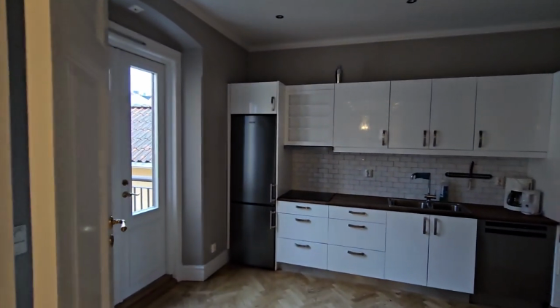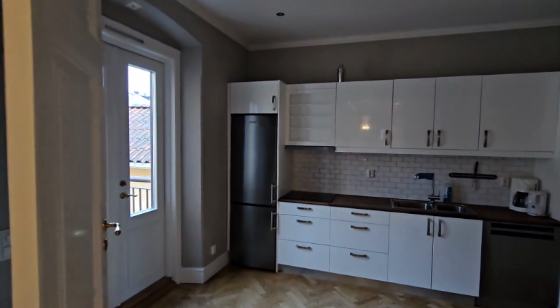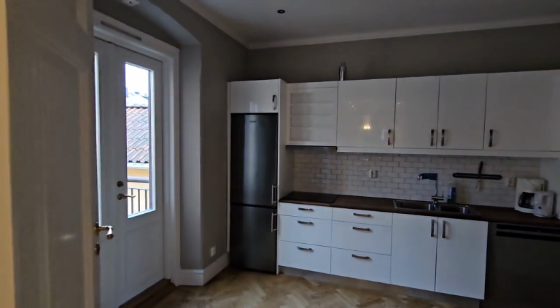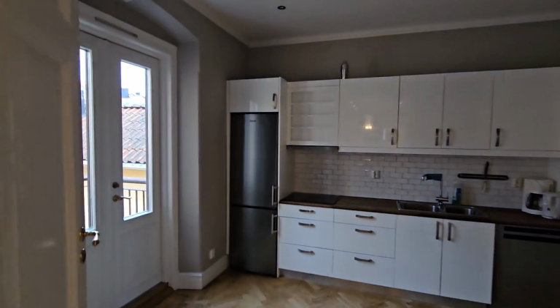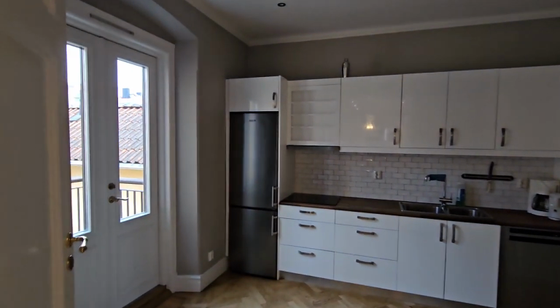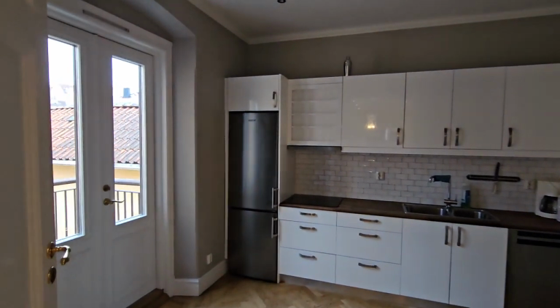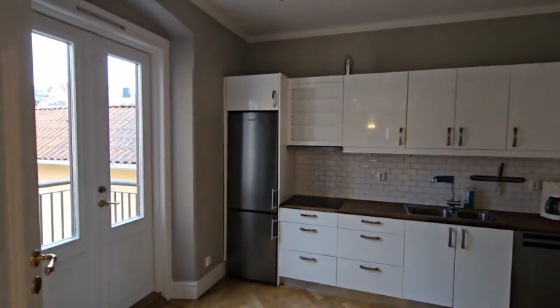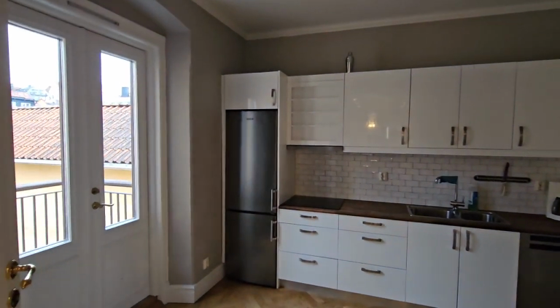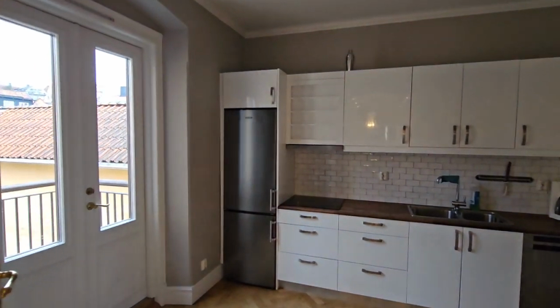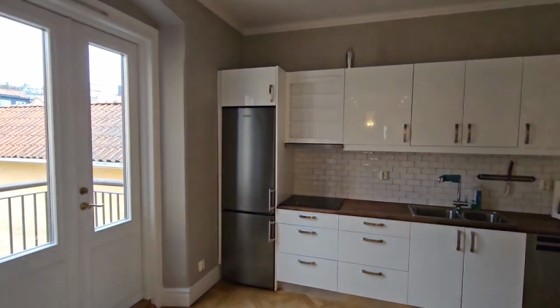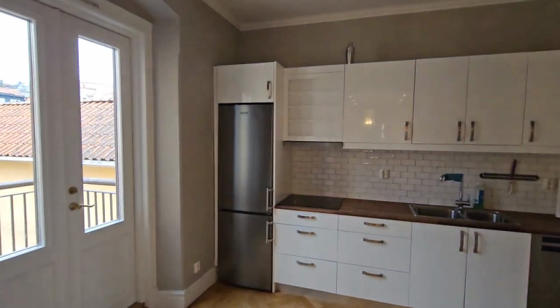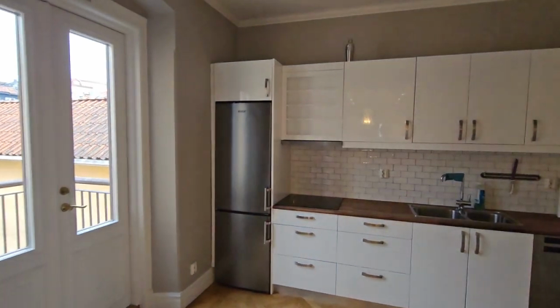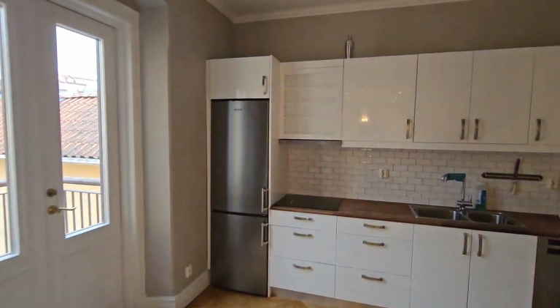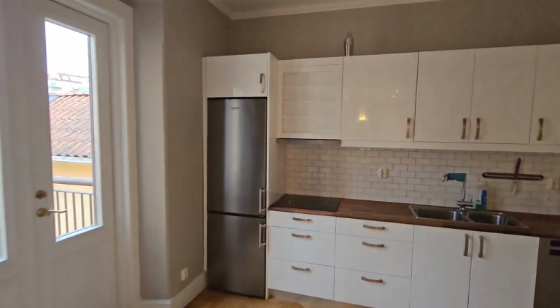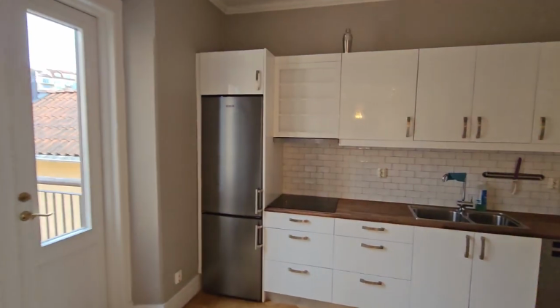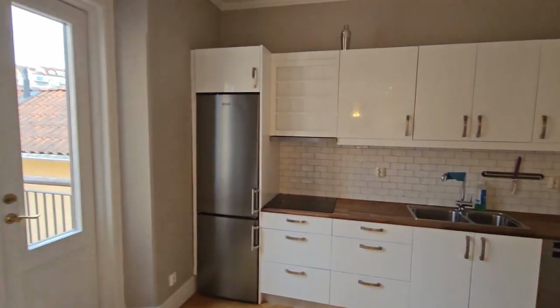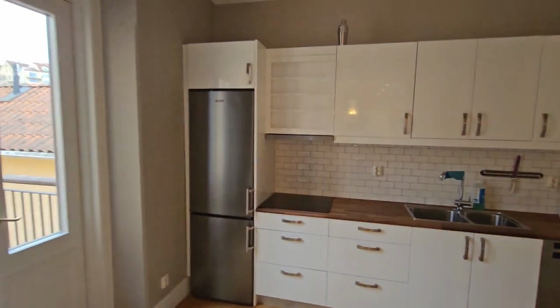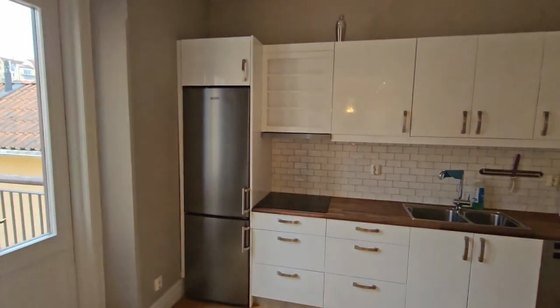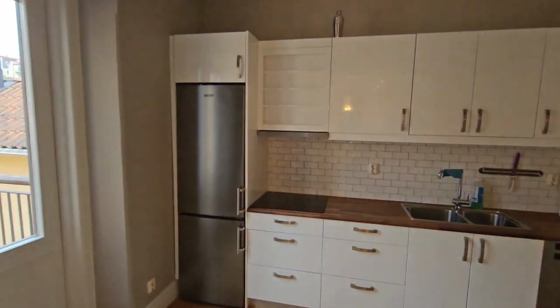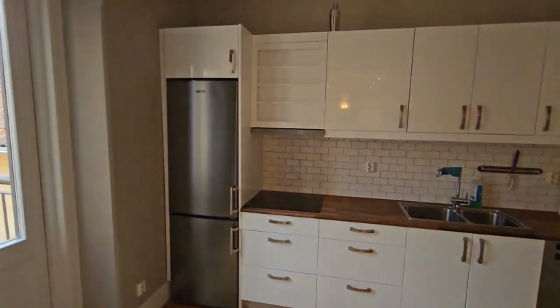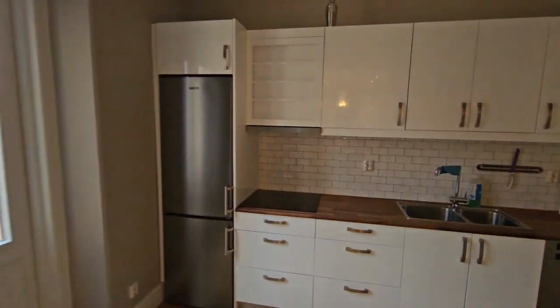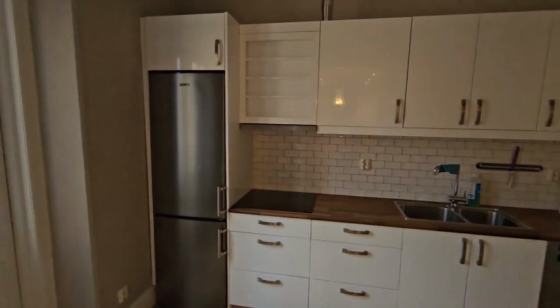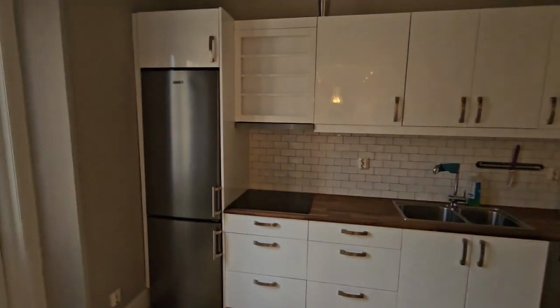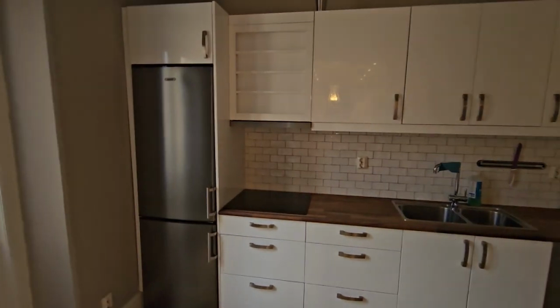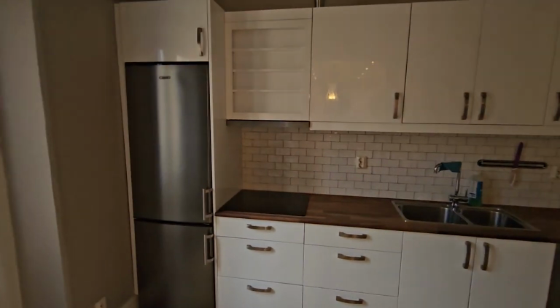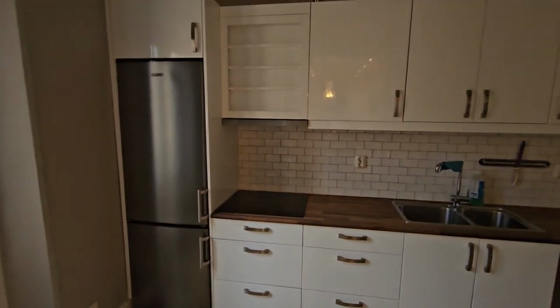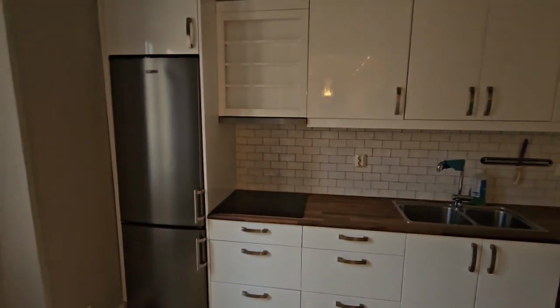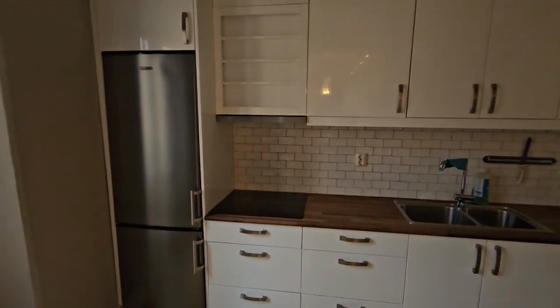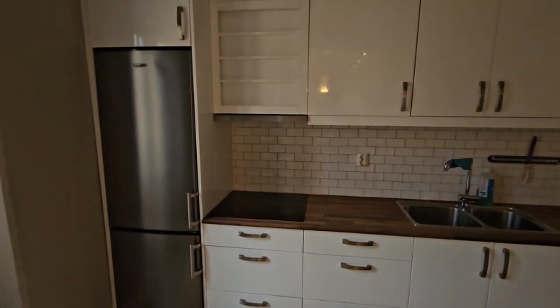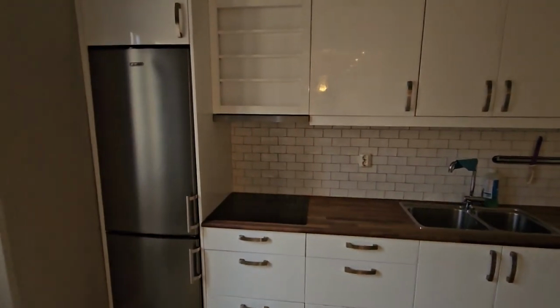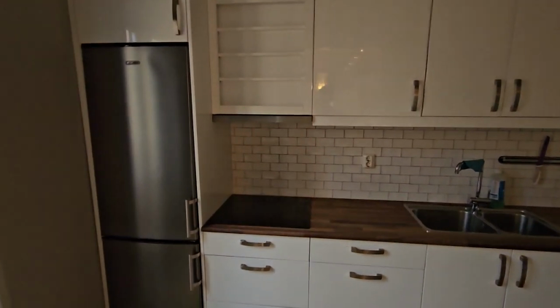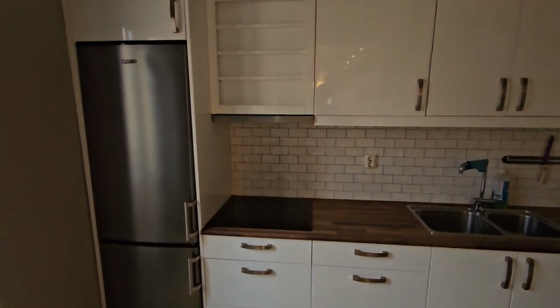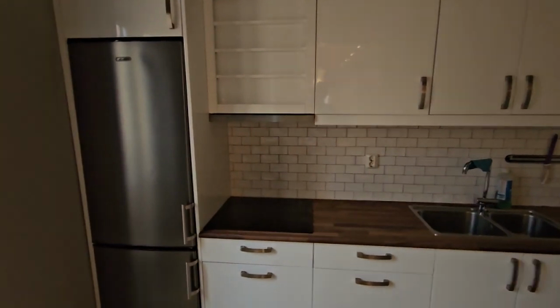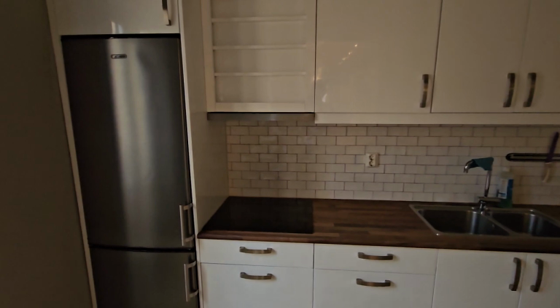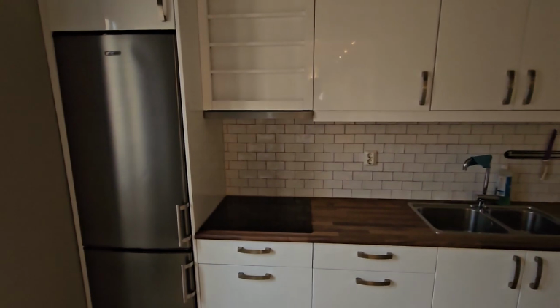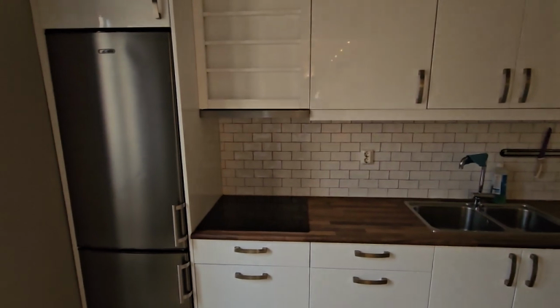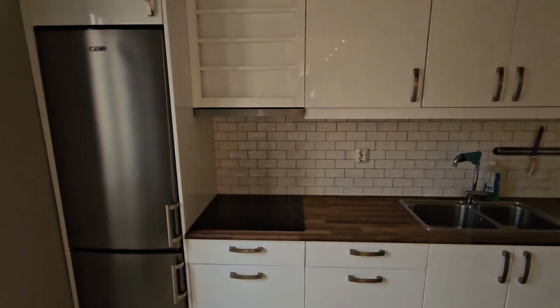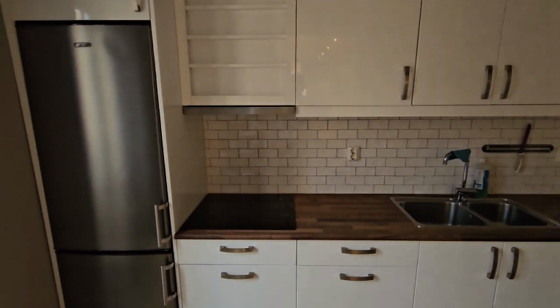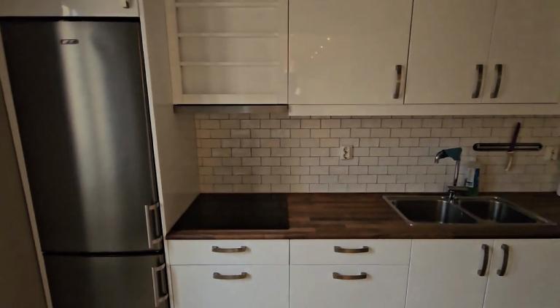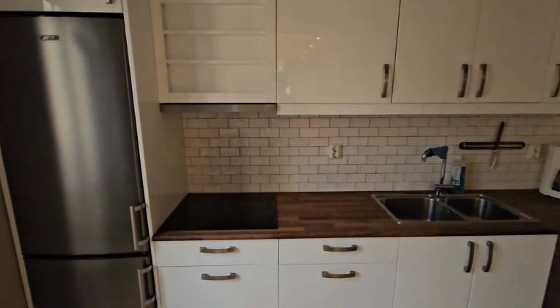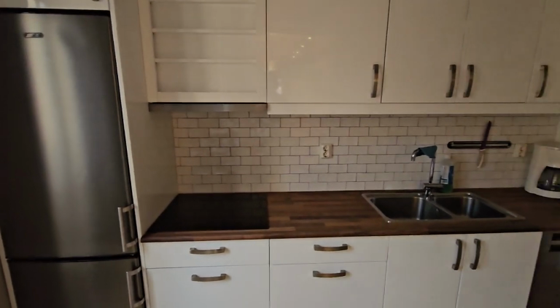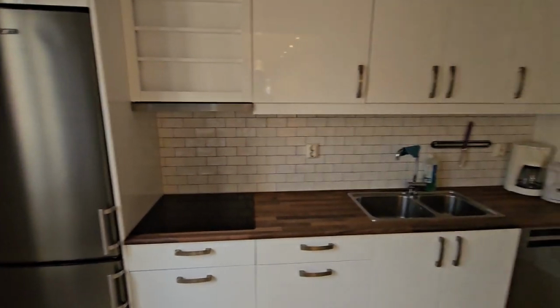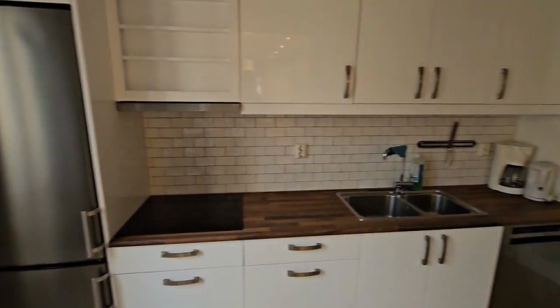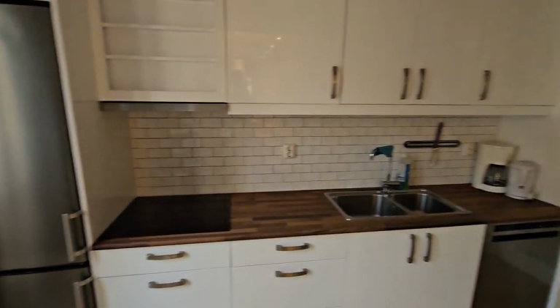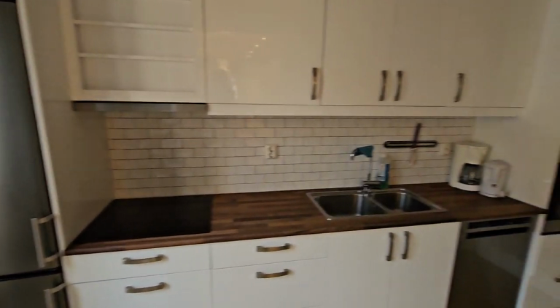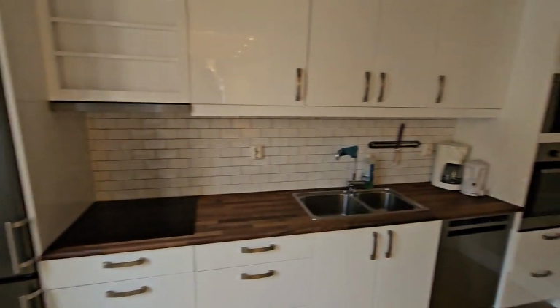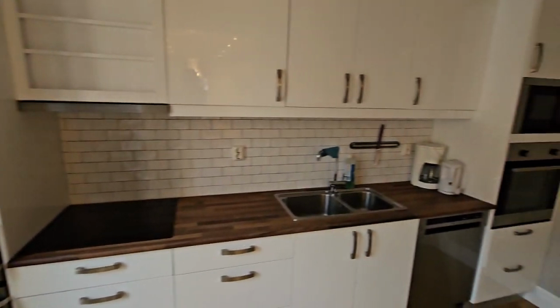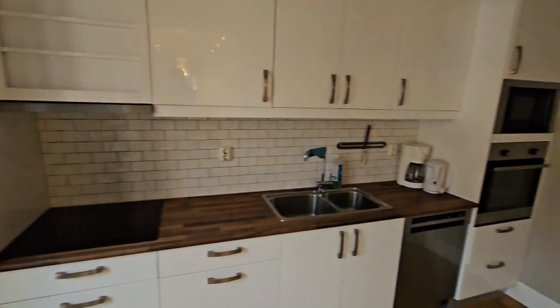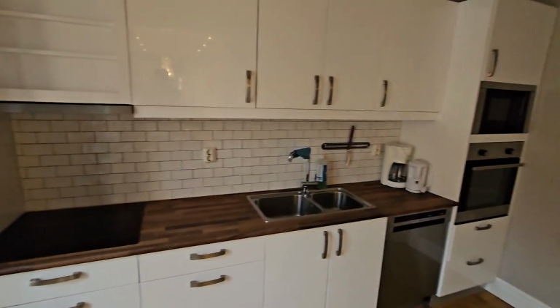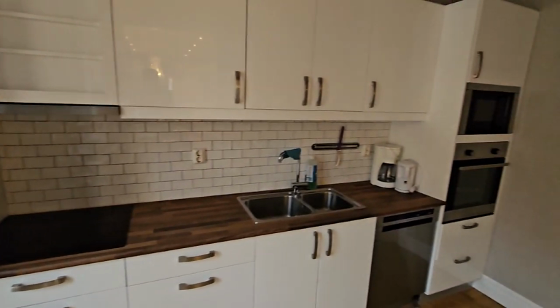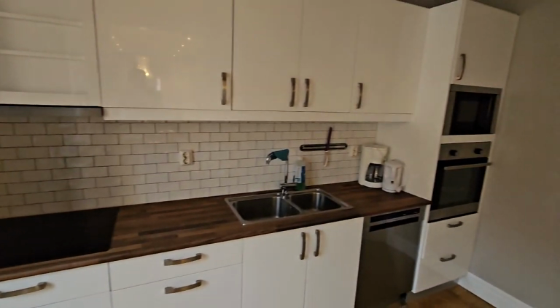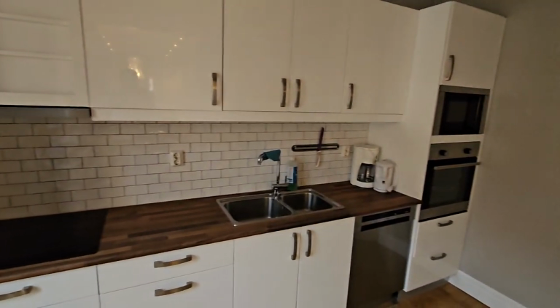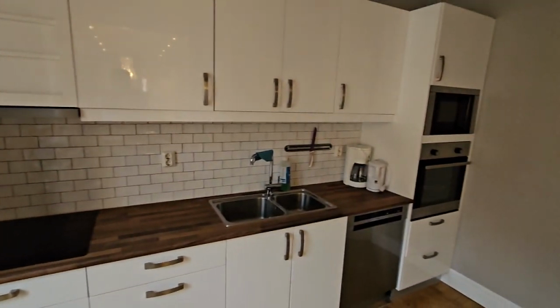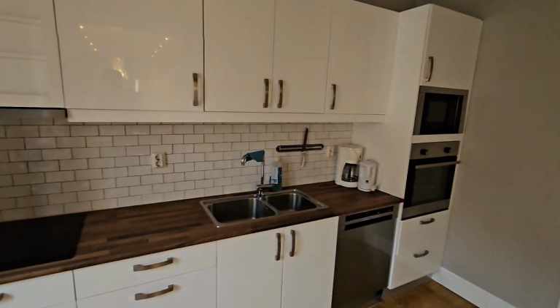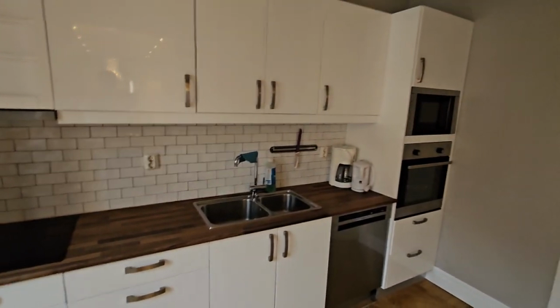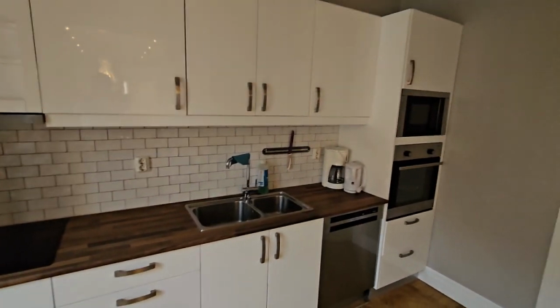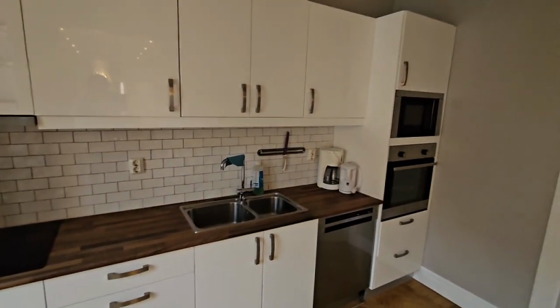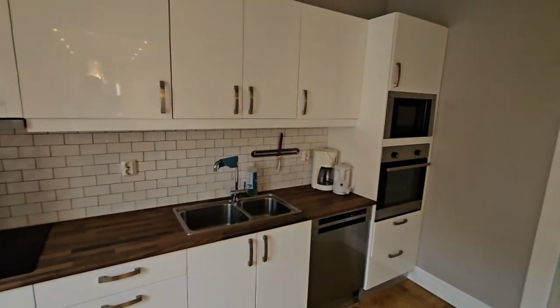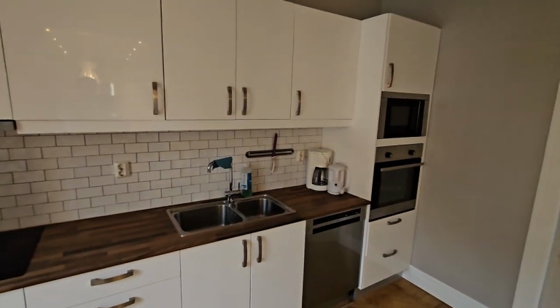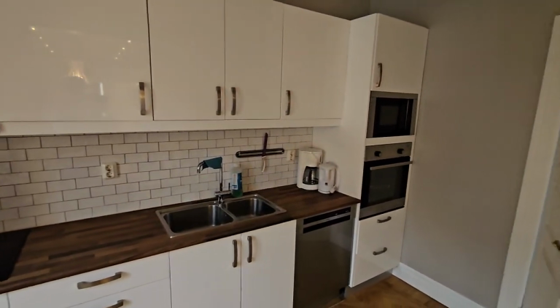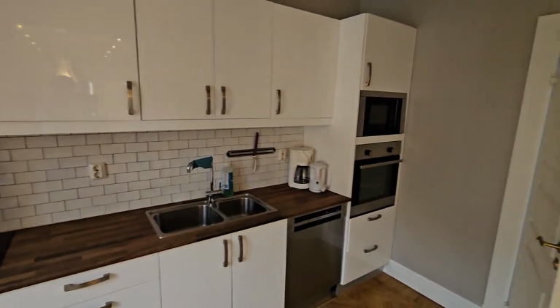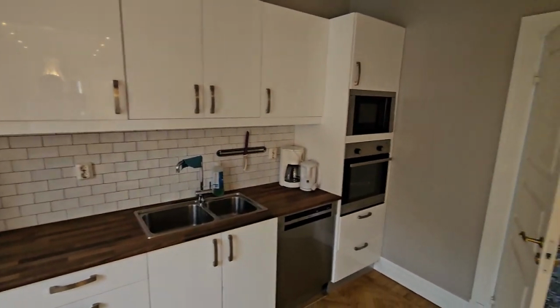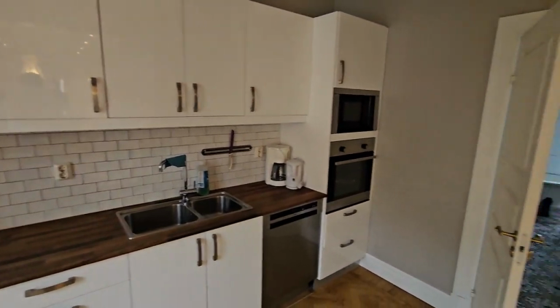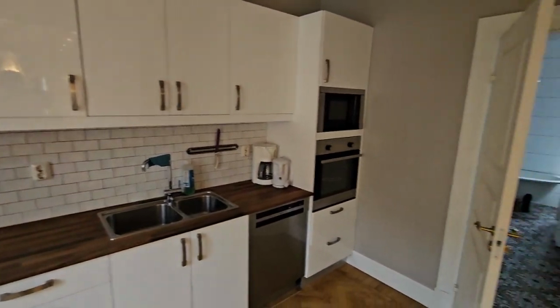Next comes the kitchen area. It is well equipped with a fridge and freezer, and you have your own space to cook food. Cutlery is also provided.